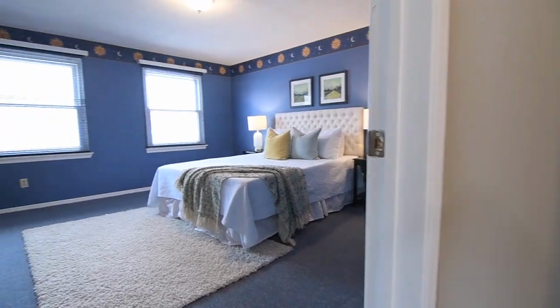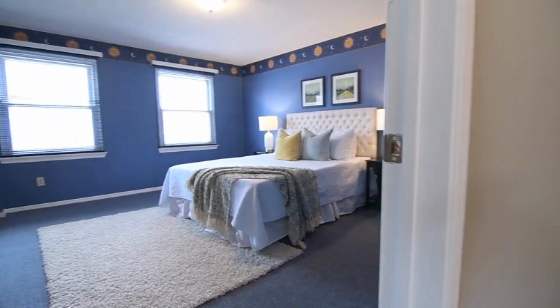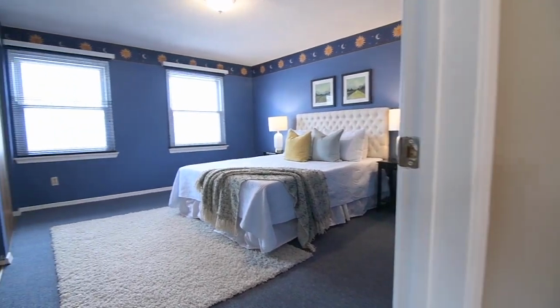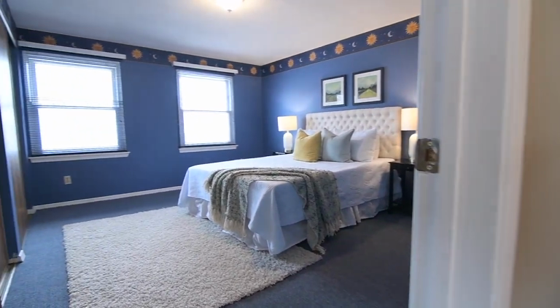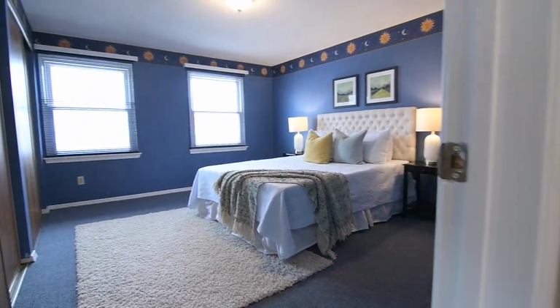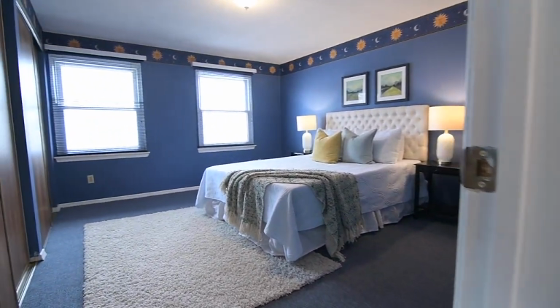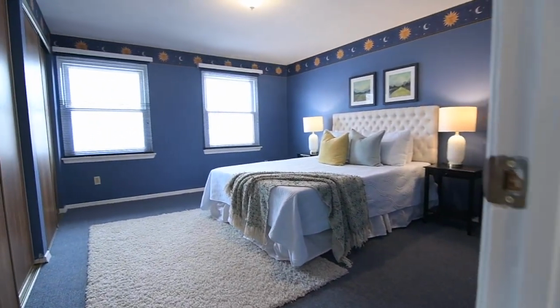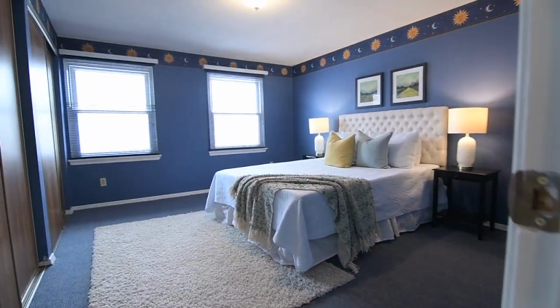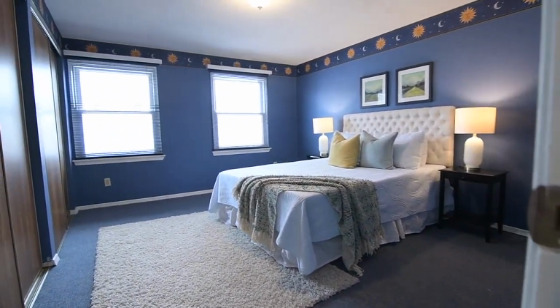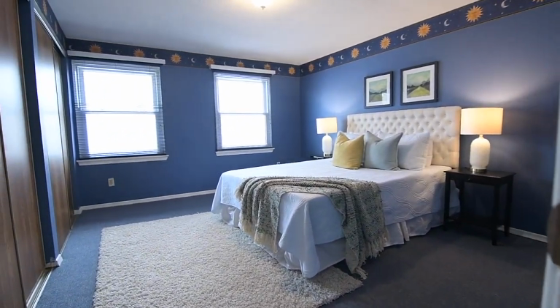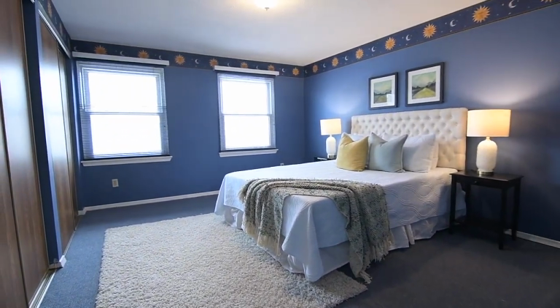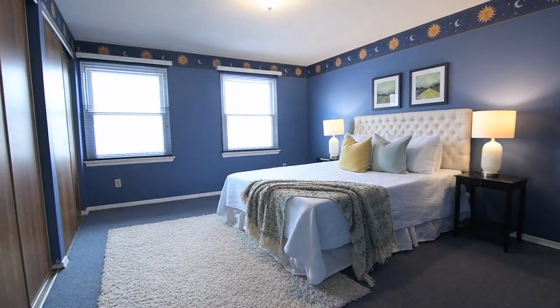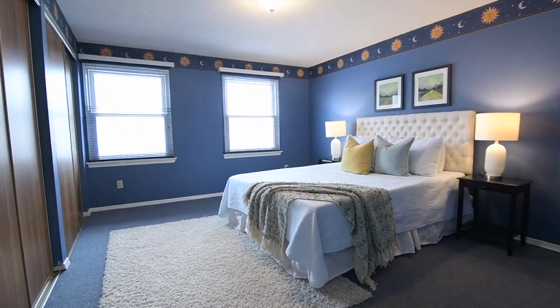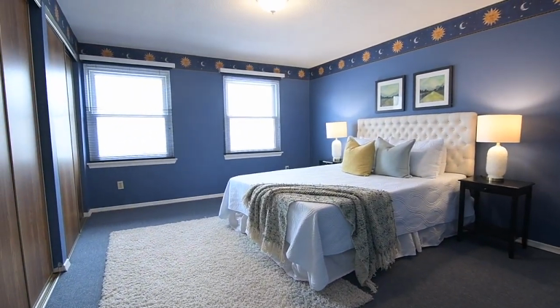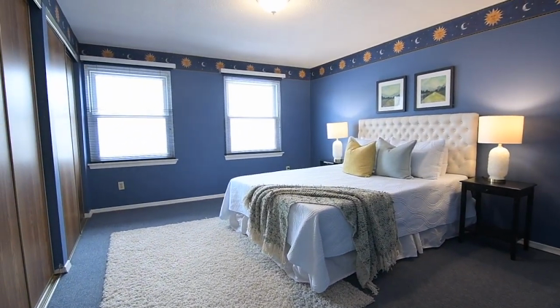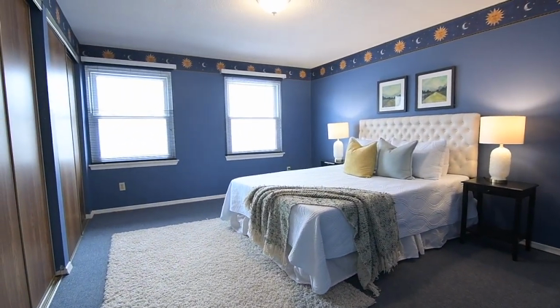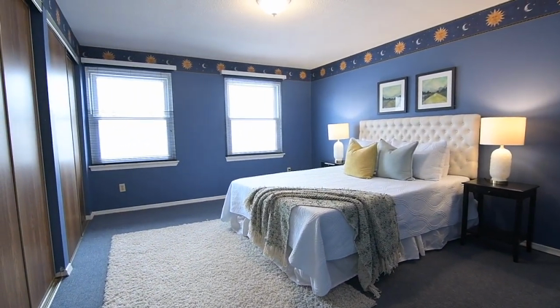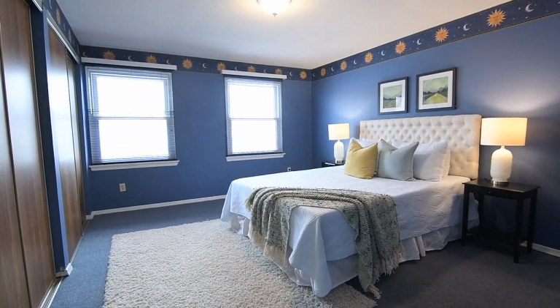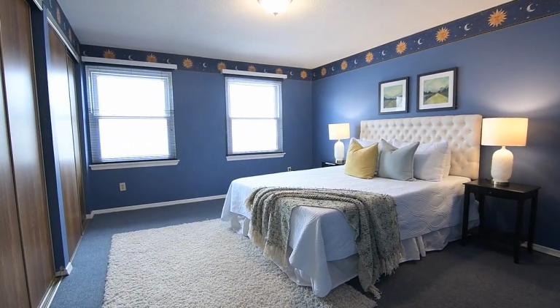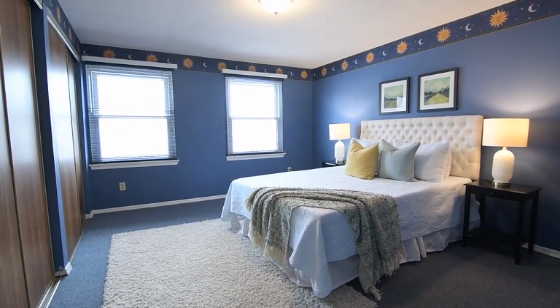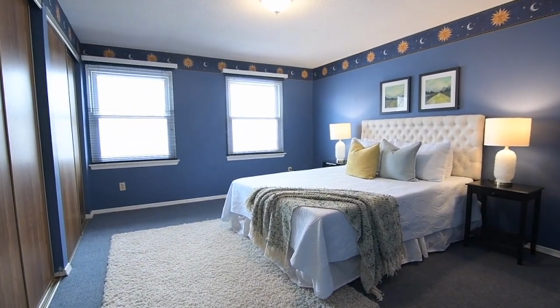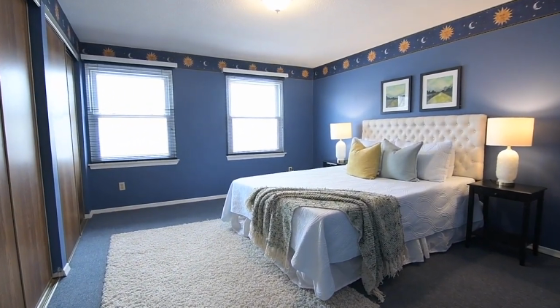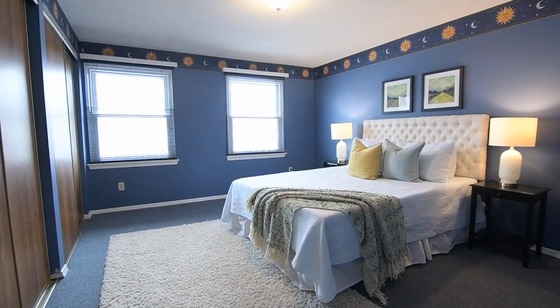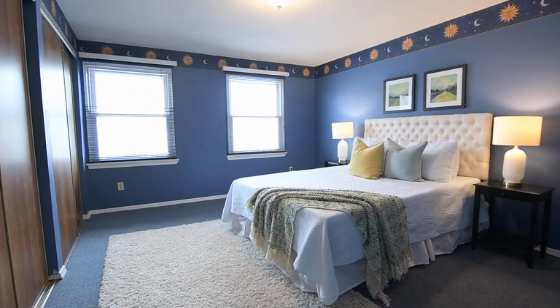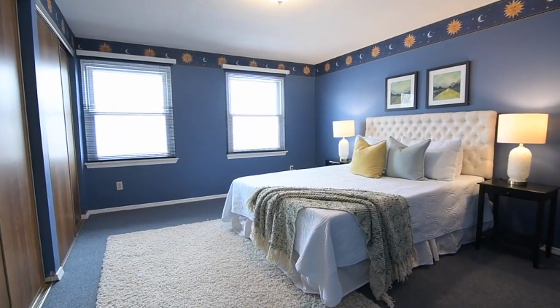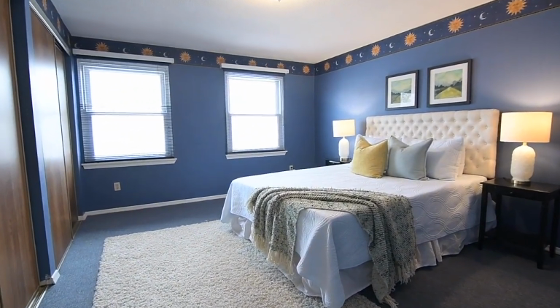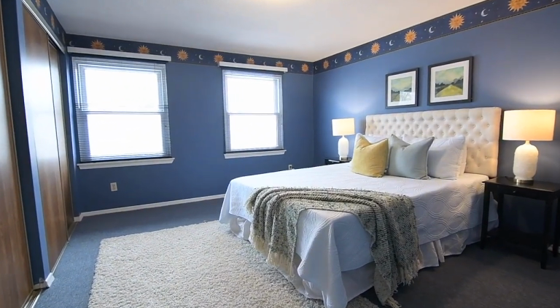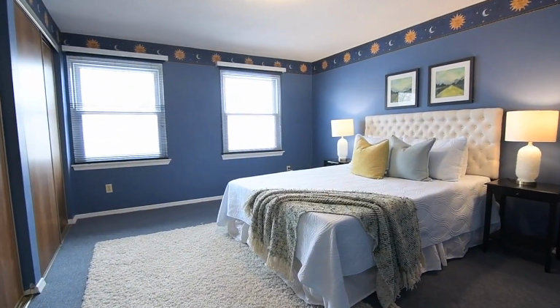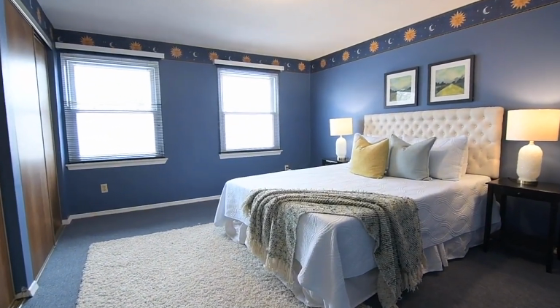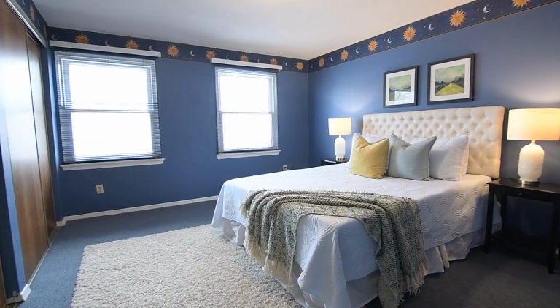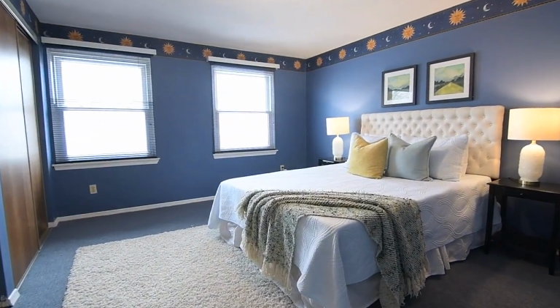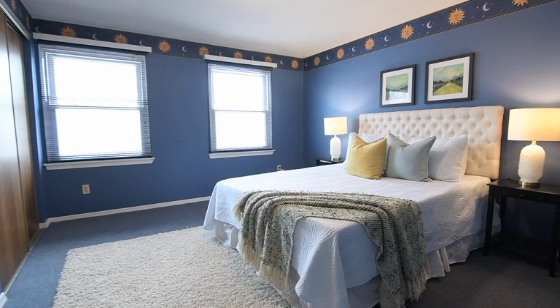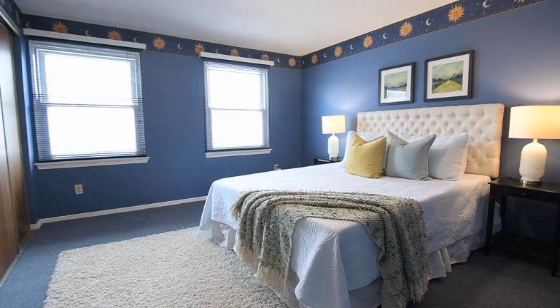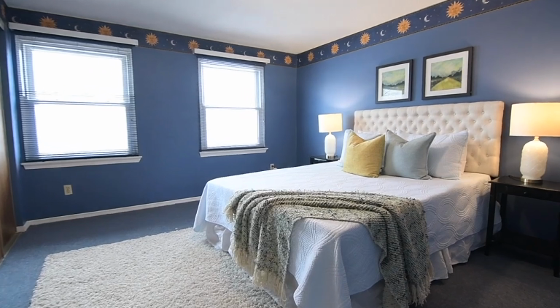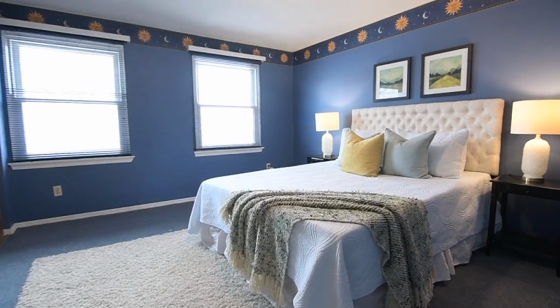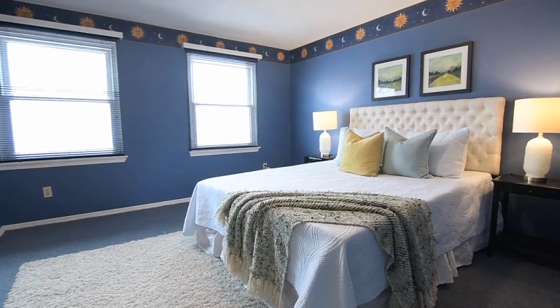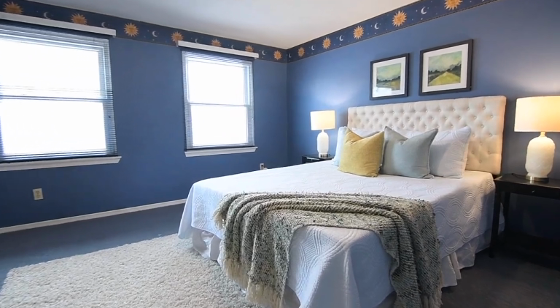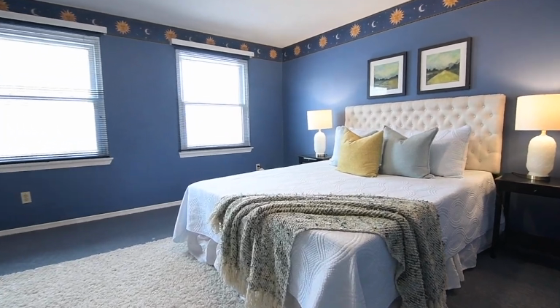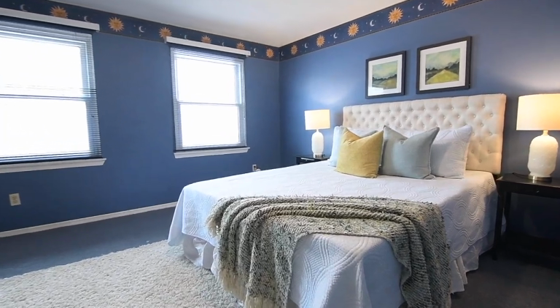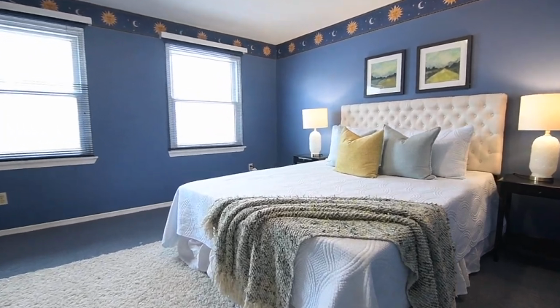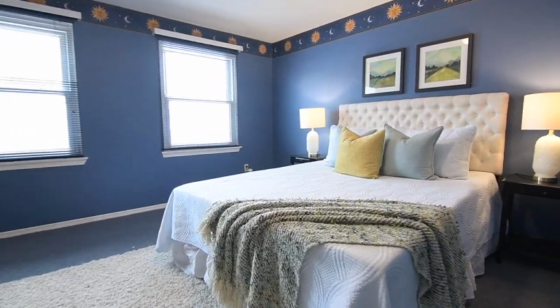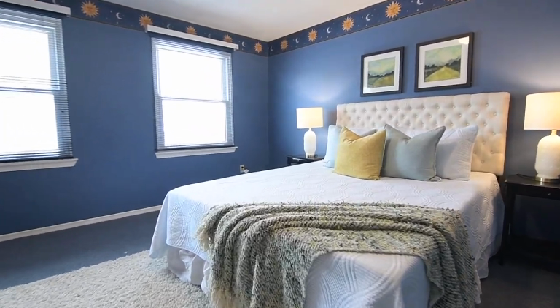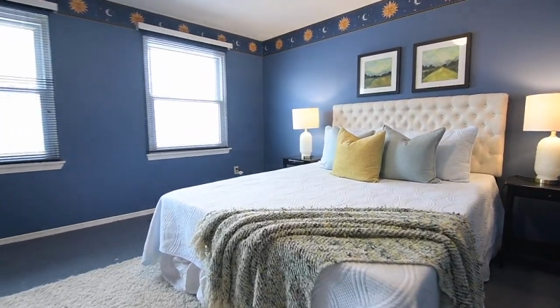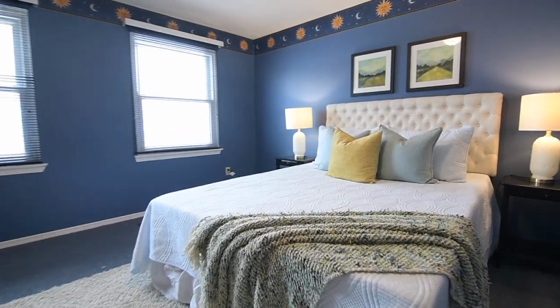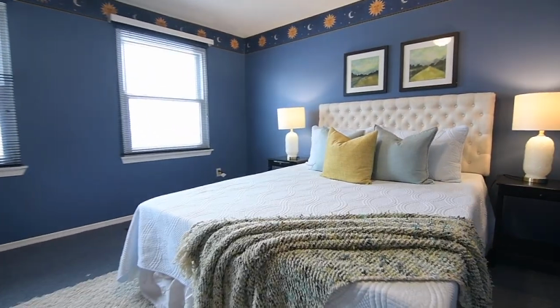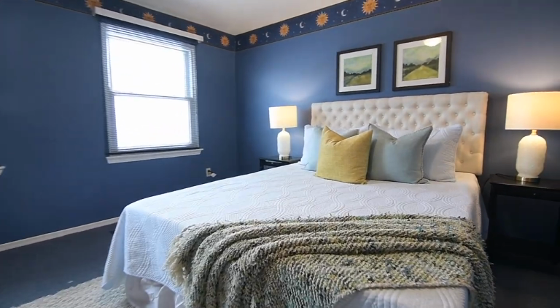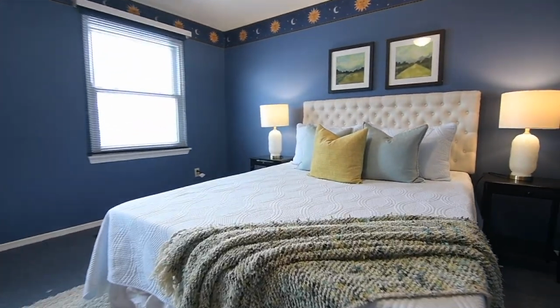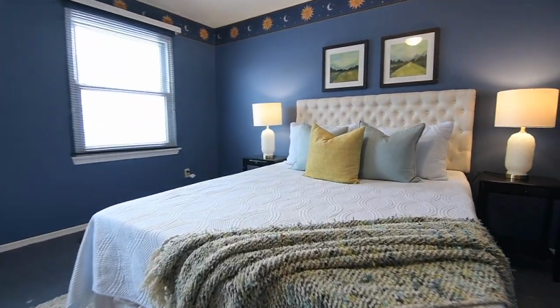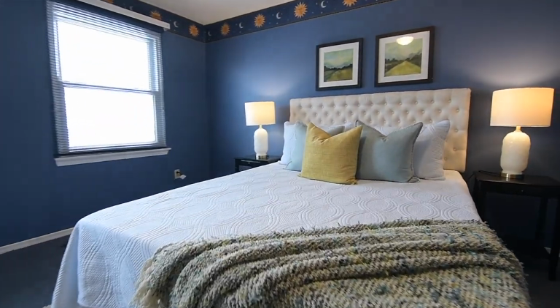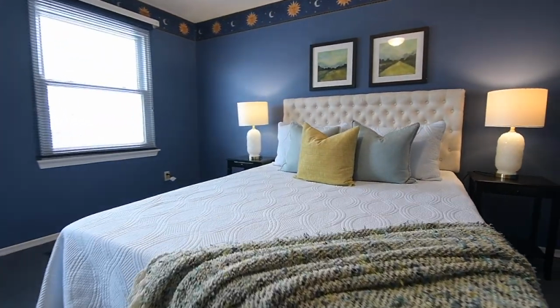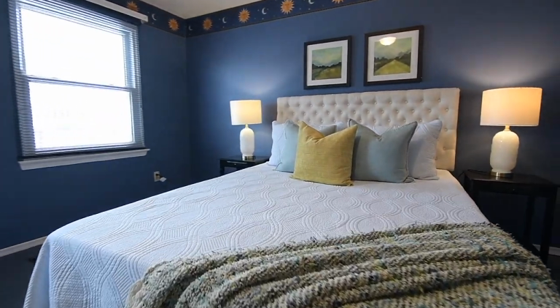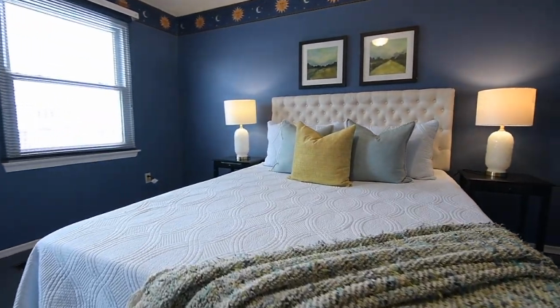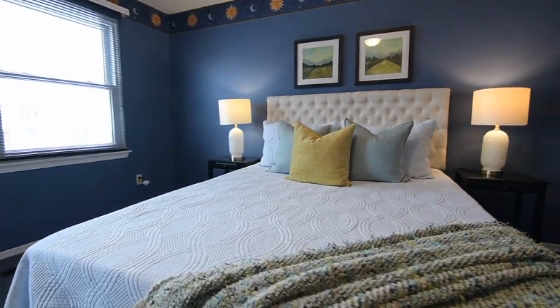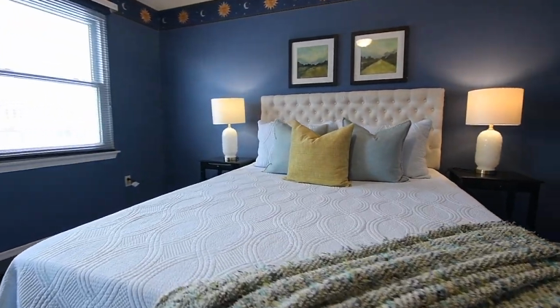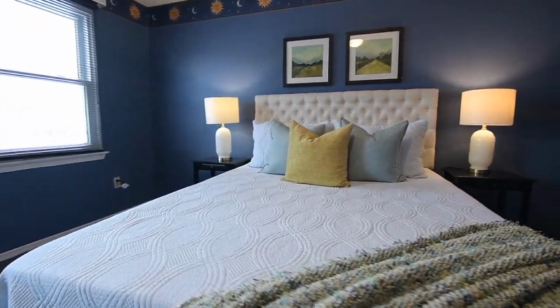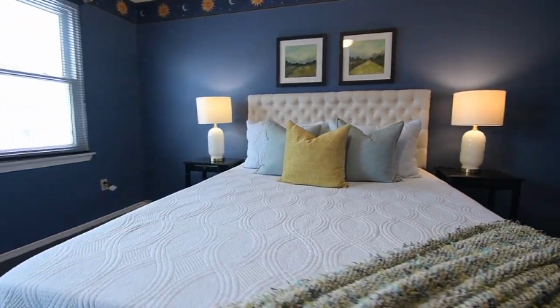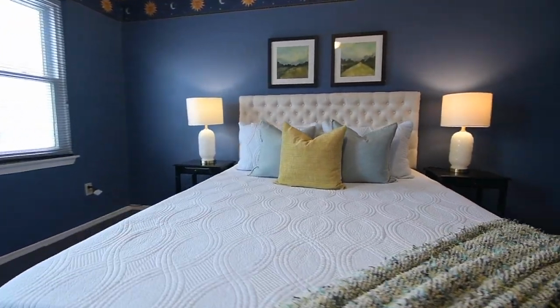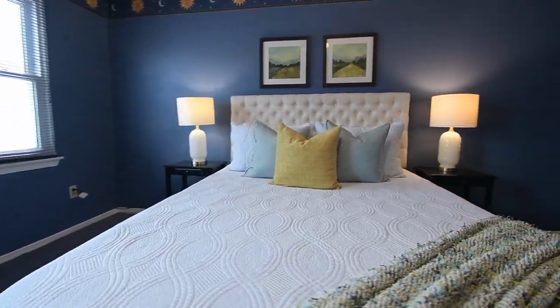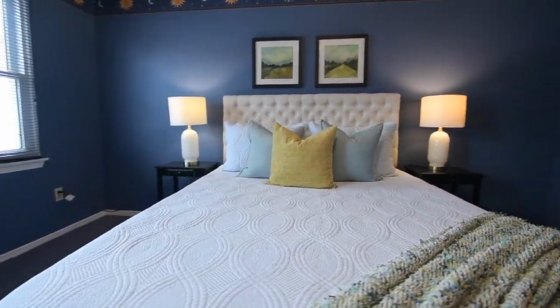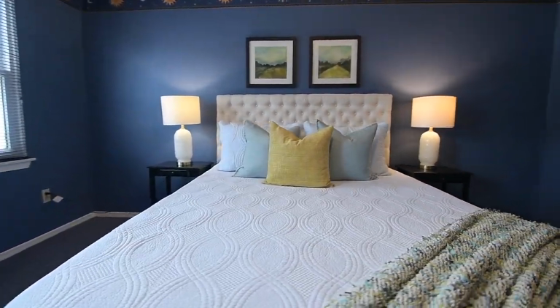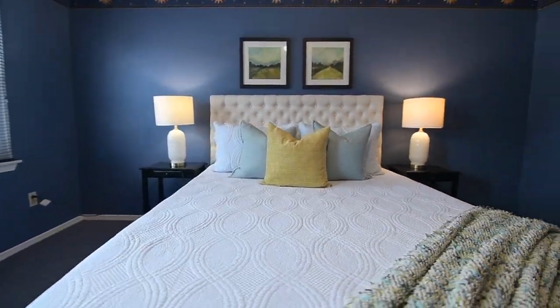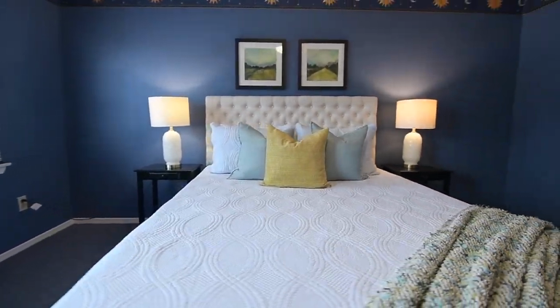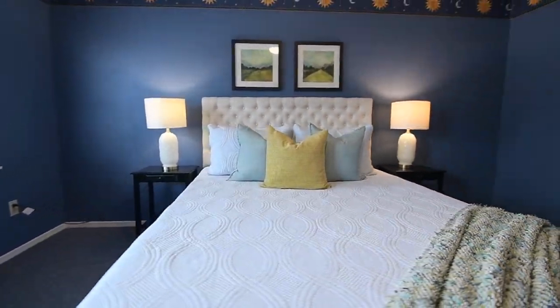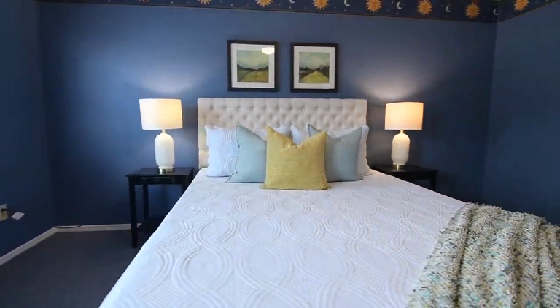The graciously-sized master bedroom completes this level, and features two large northwesterly facing windows, as well as two double closets.